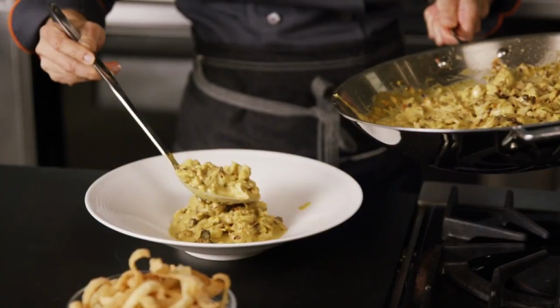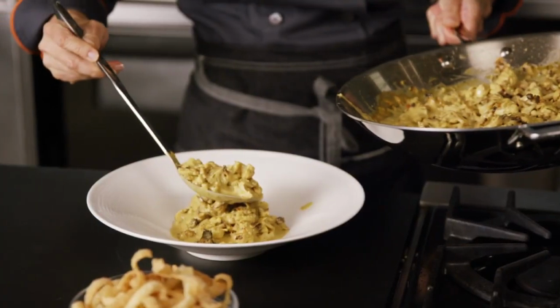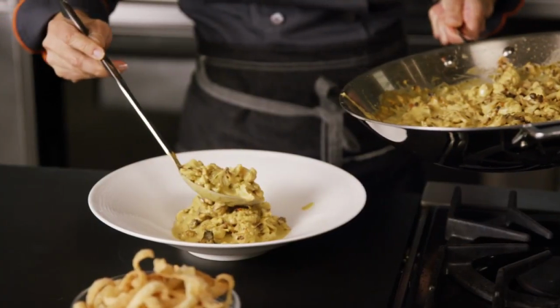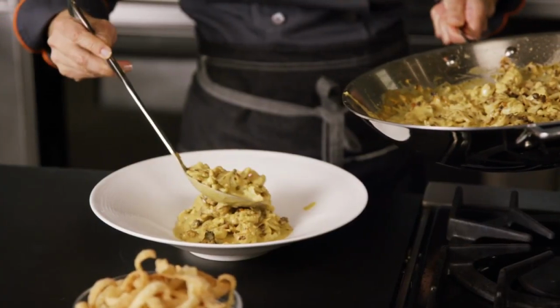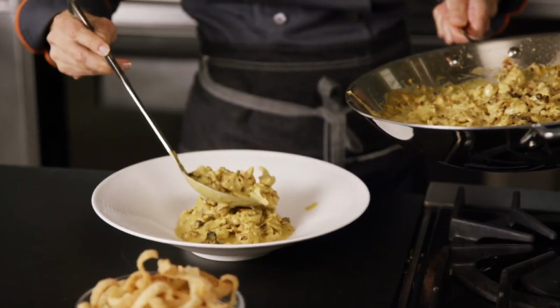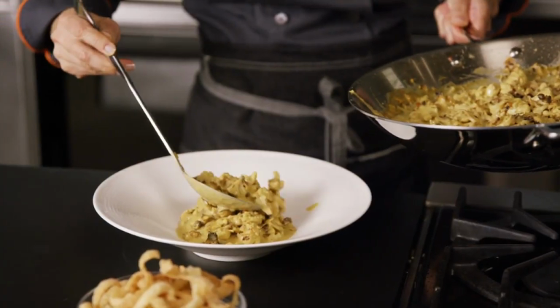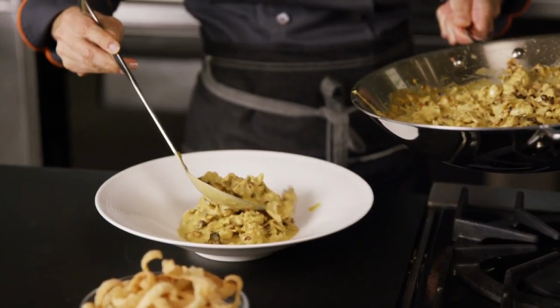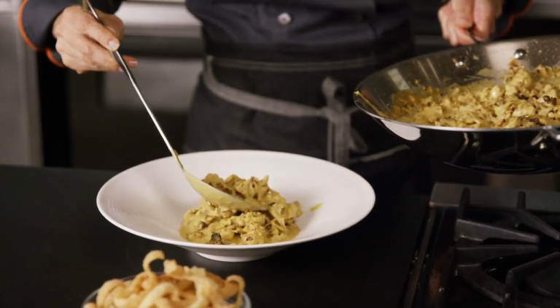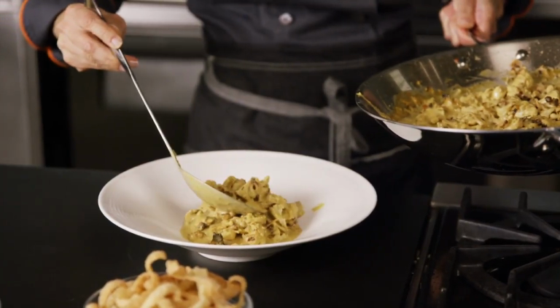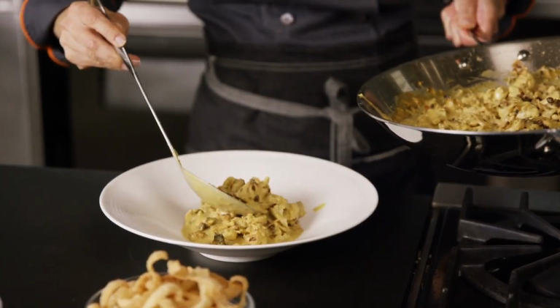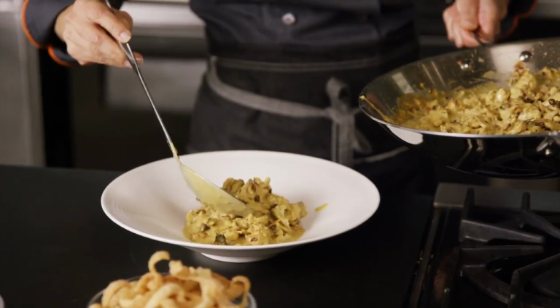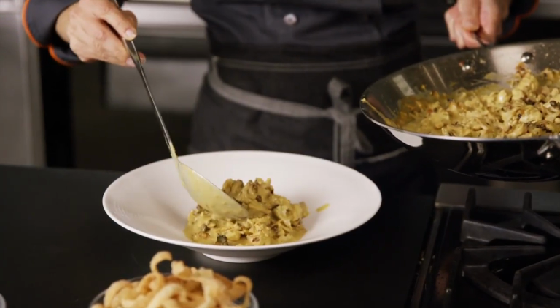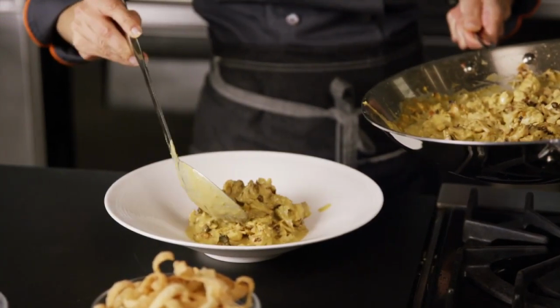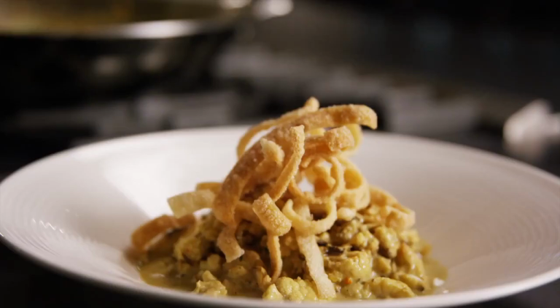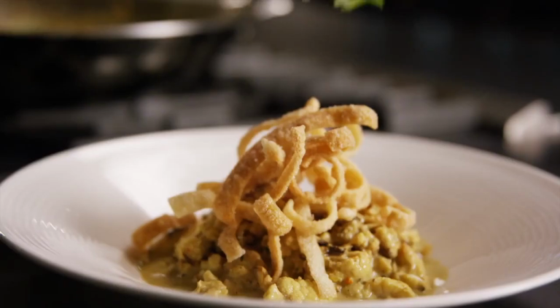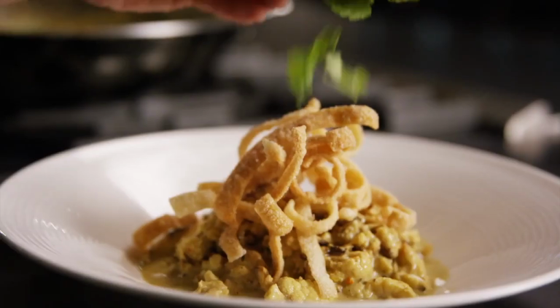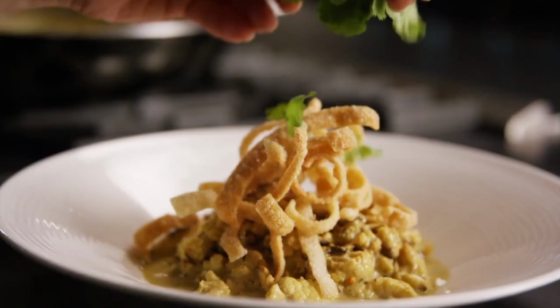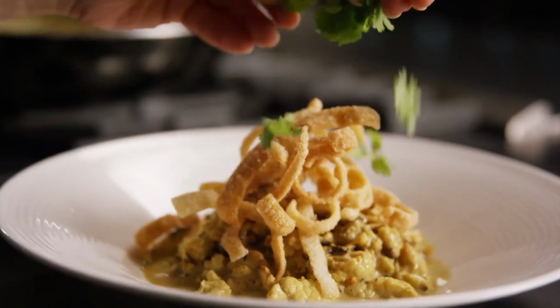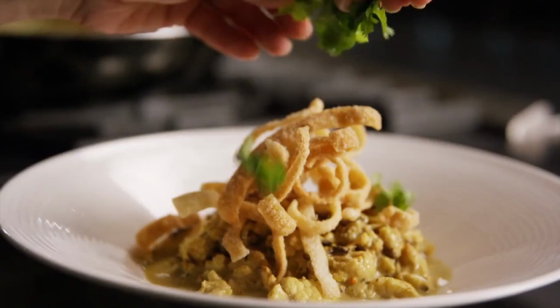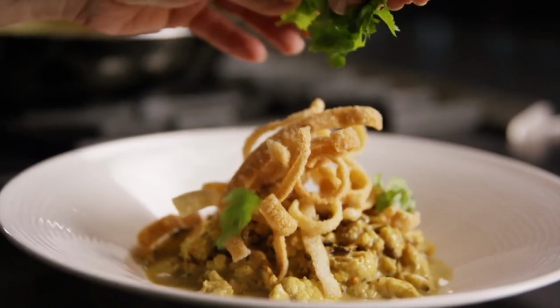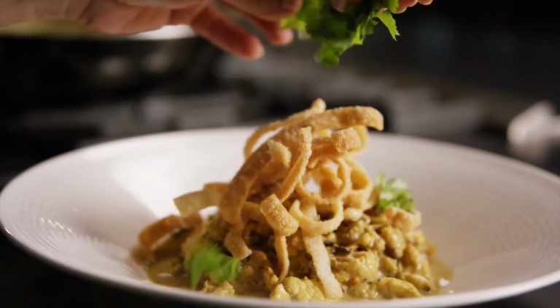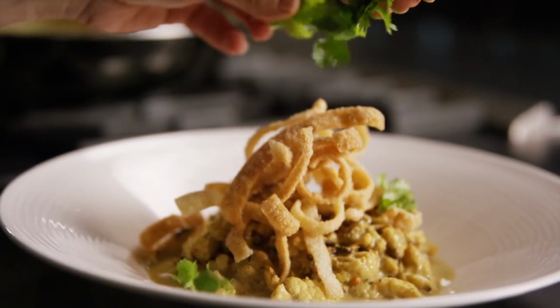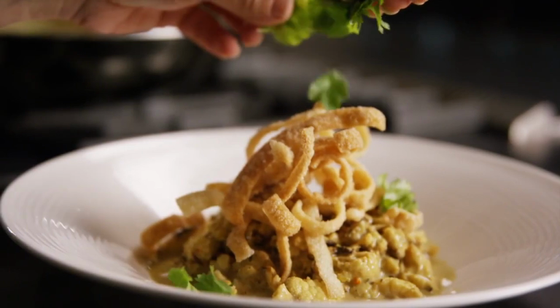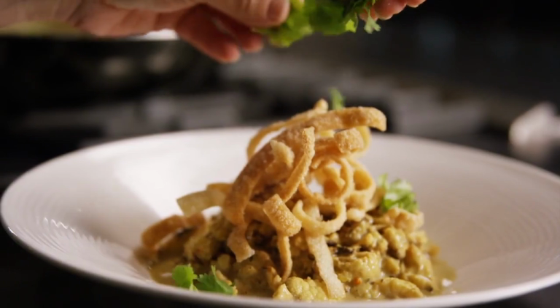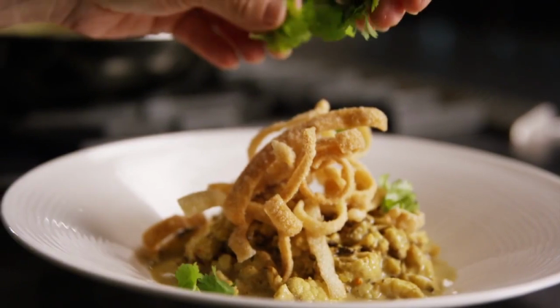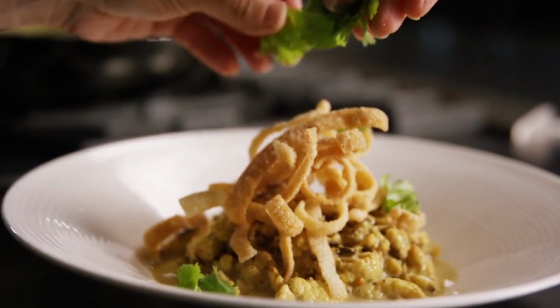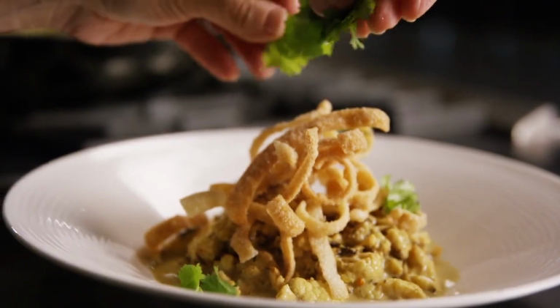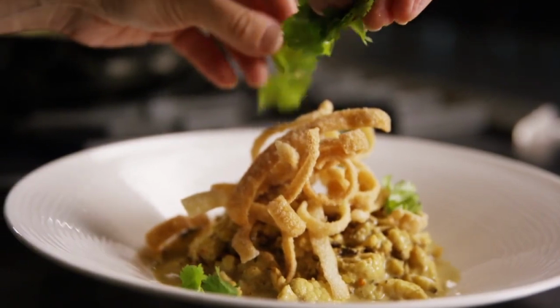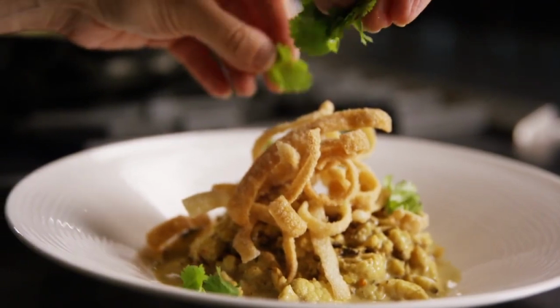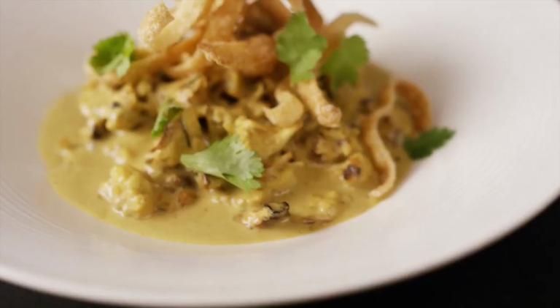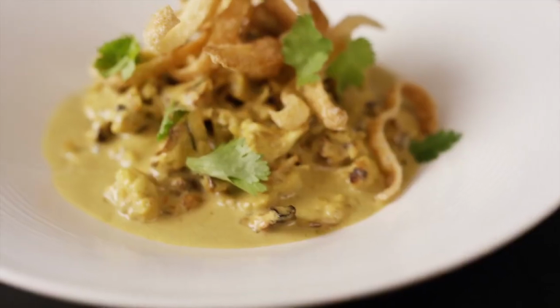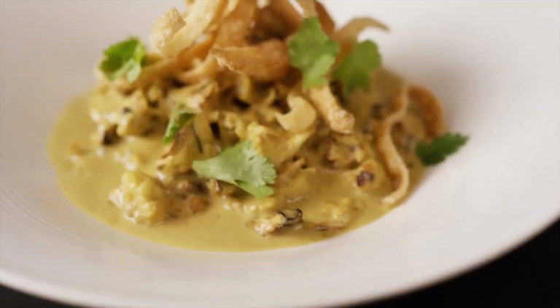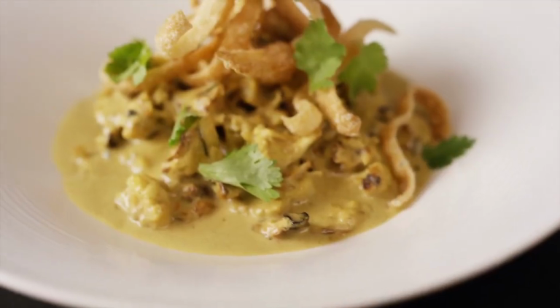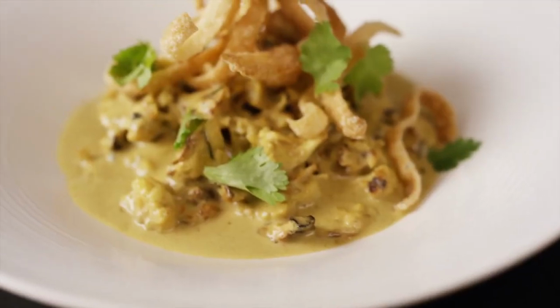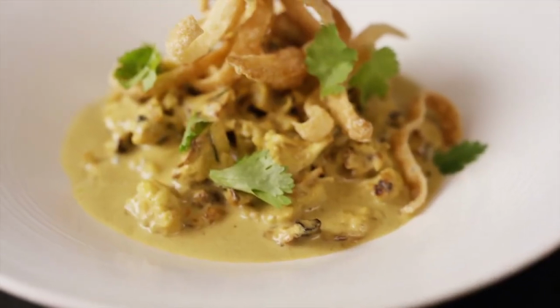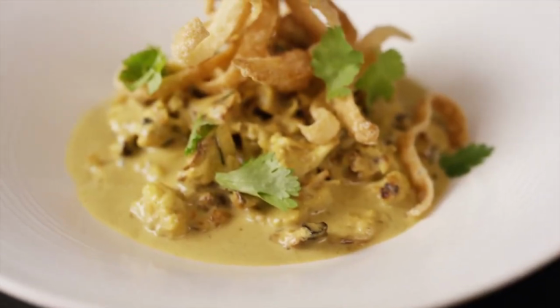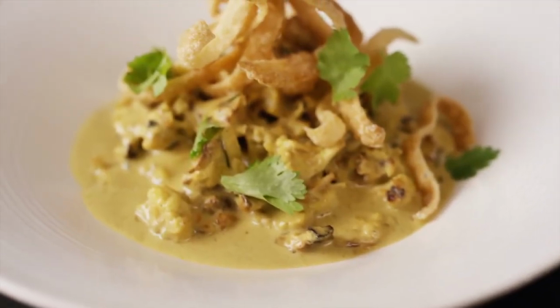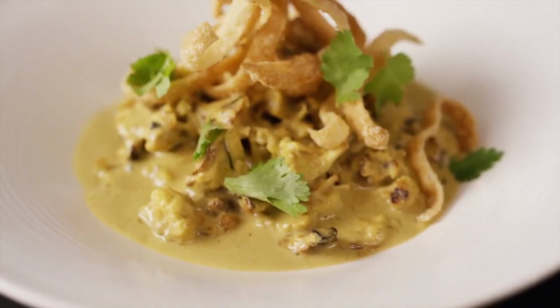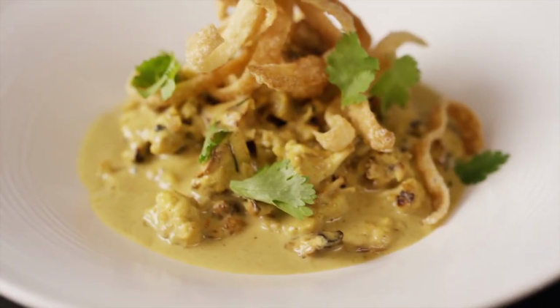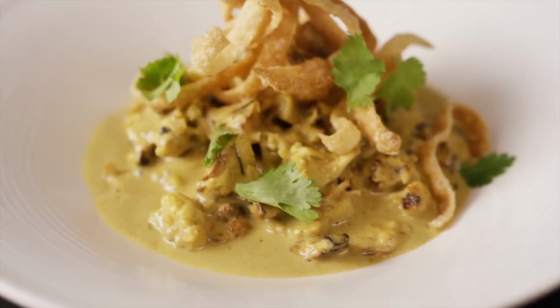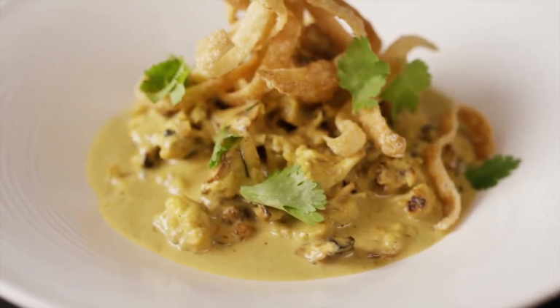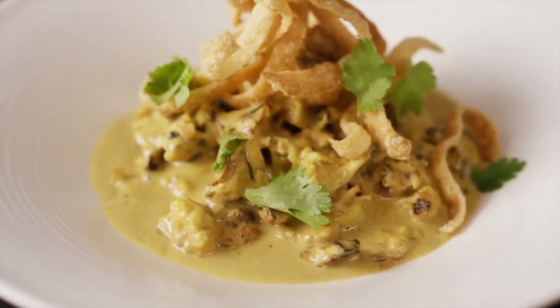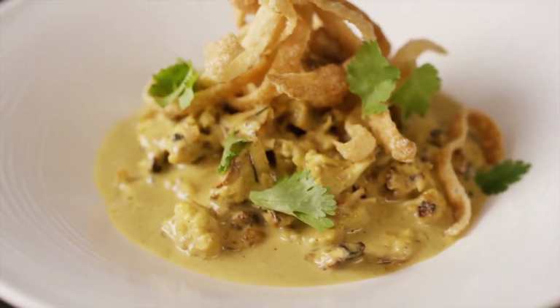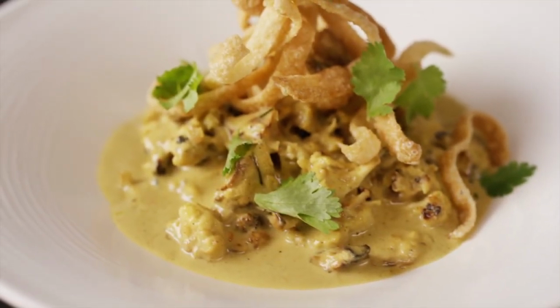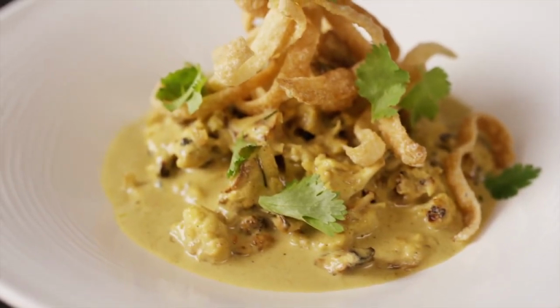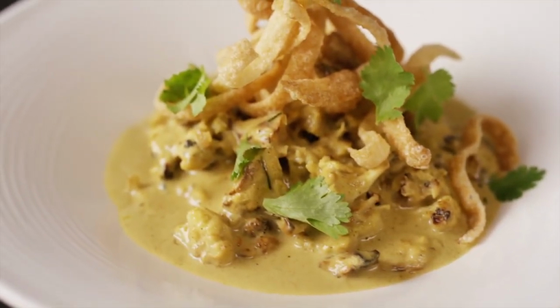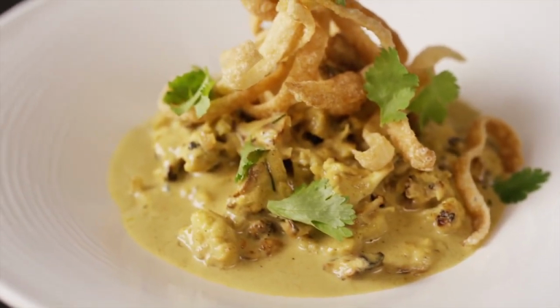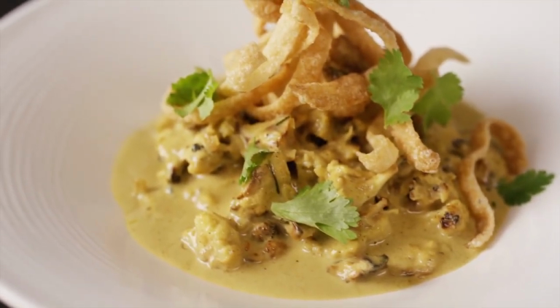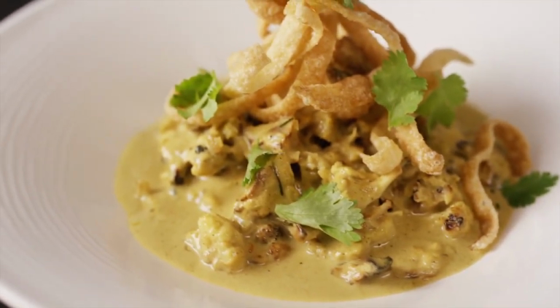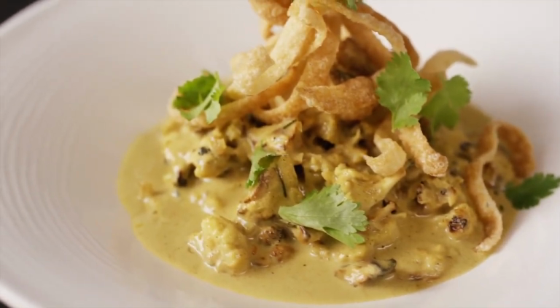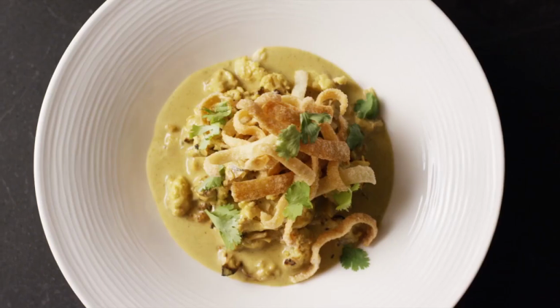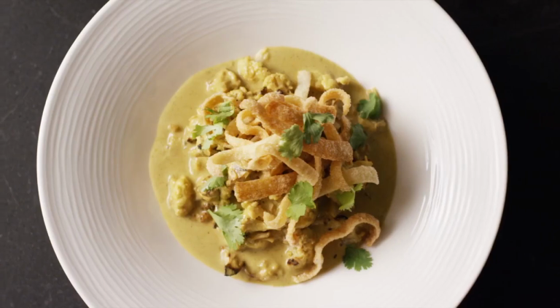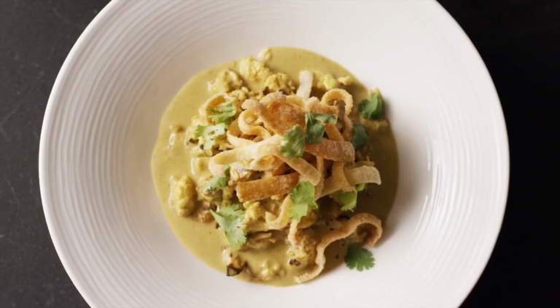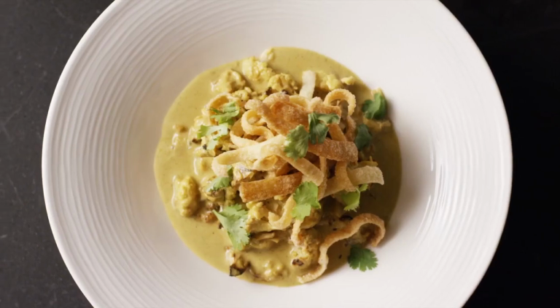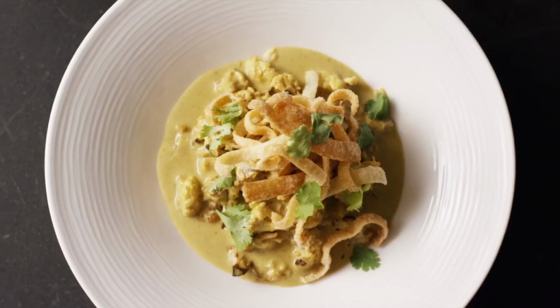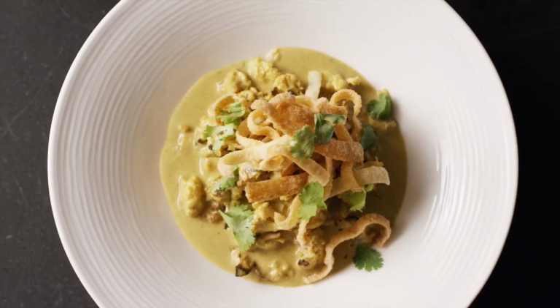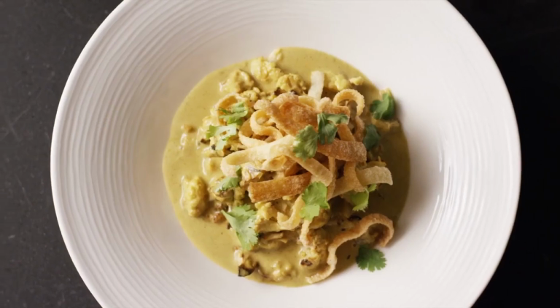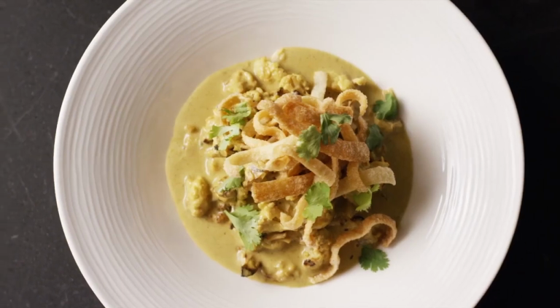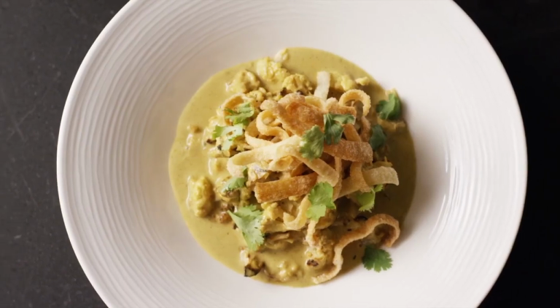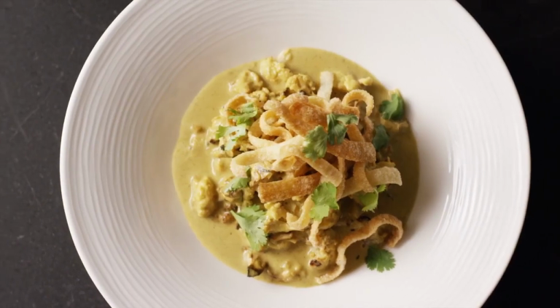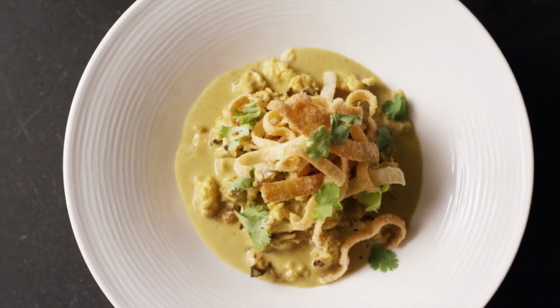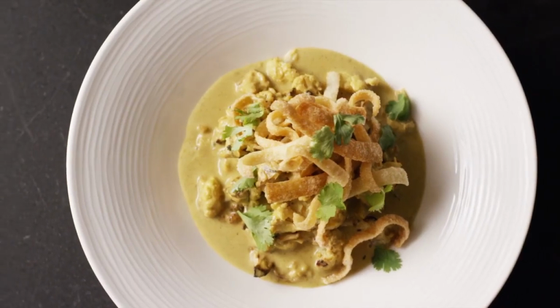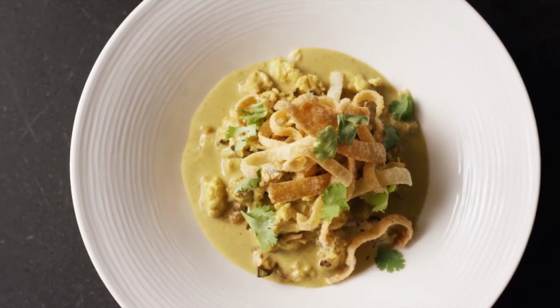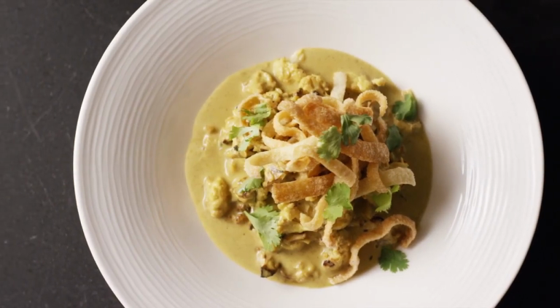Ladle into a bowl and top with a crispy noodle. Here is the cauliflower khao soi with a noro-liquid concentrated vegetable broth.